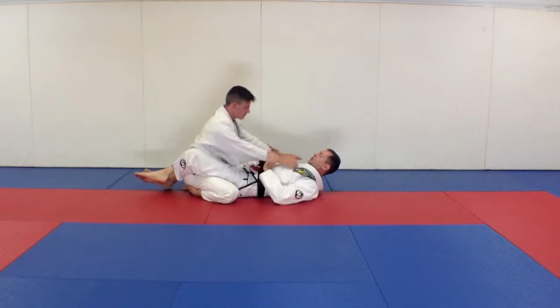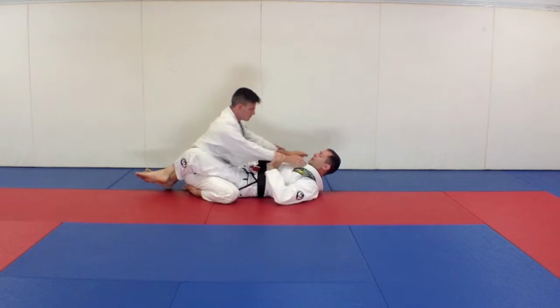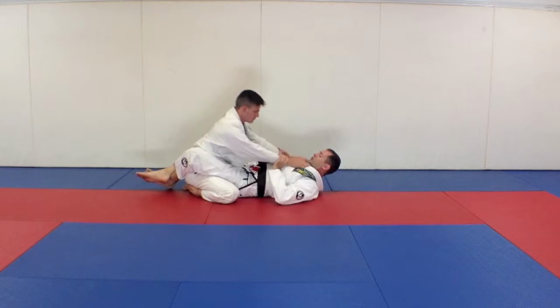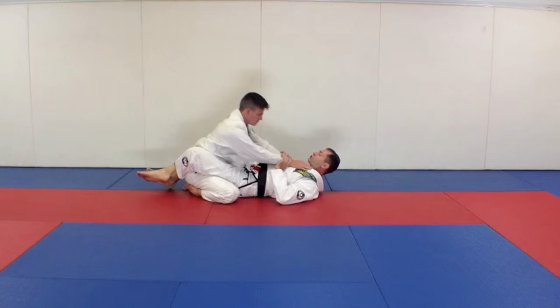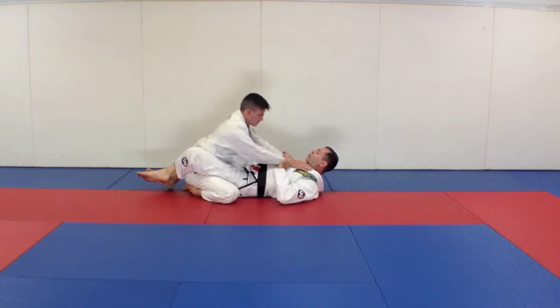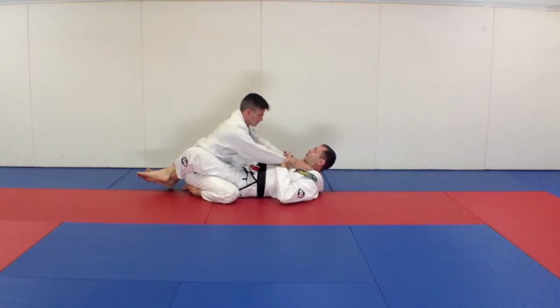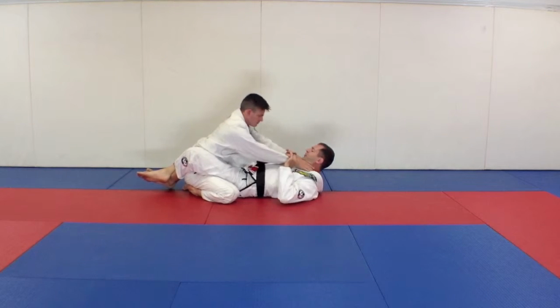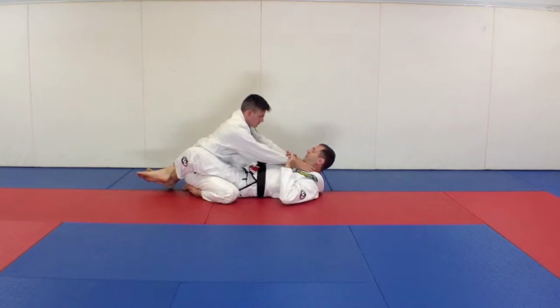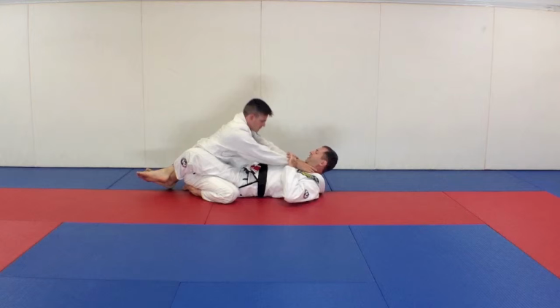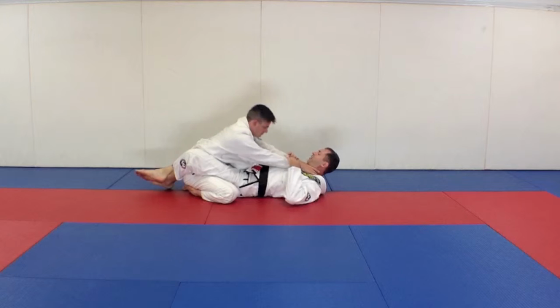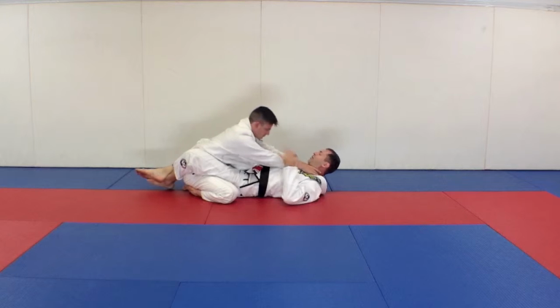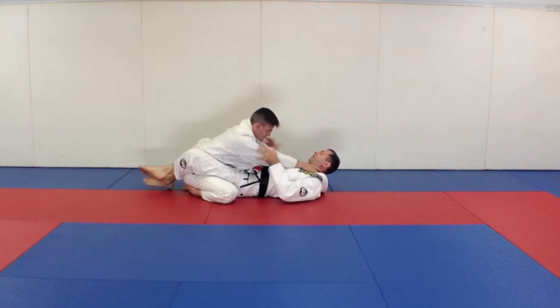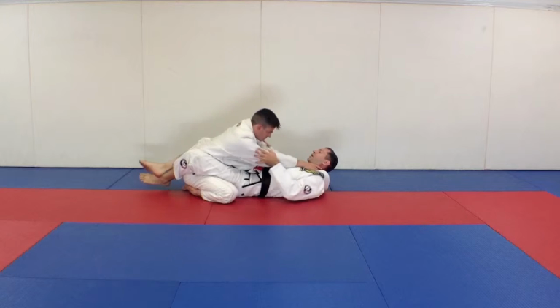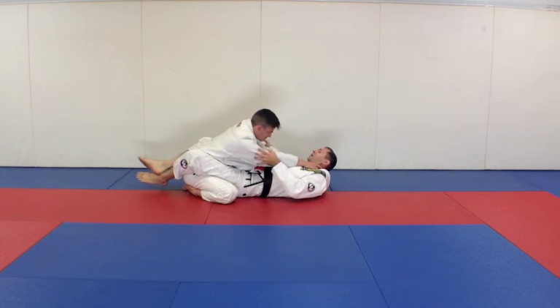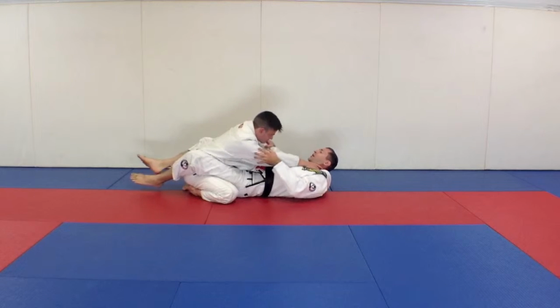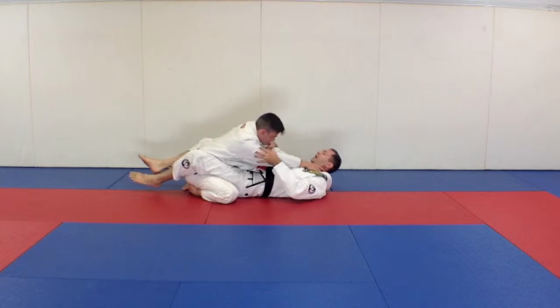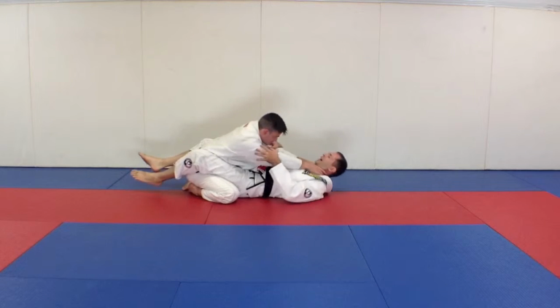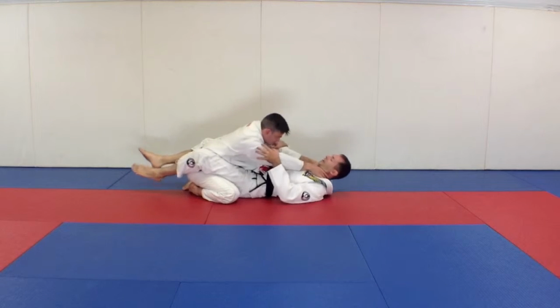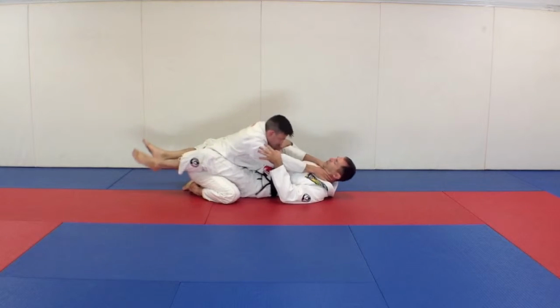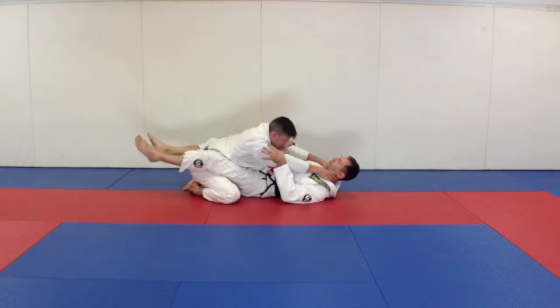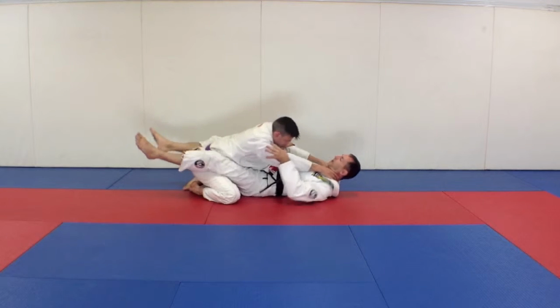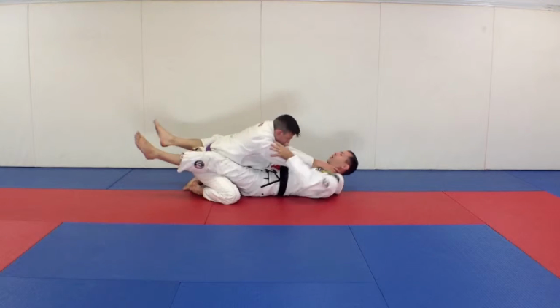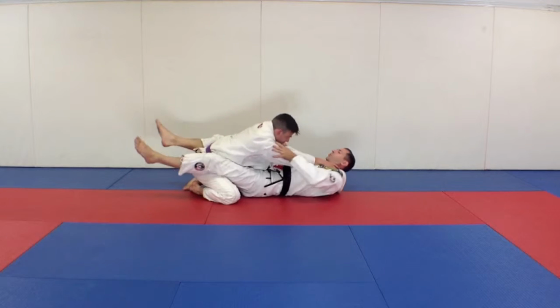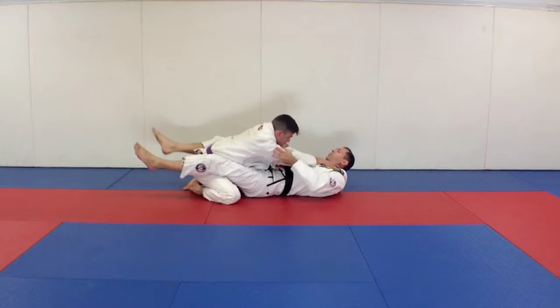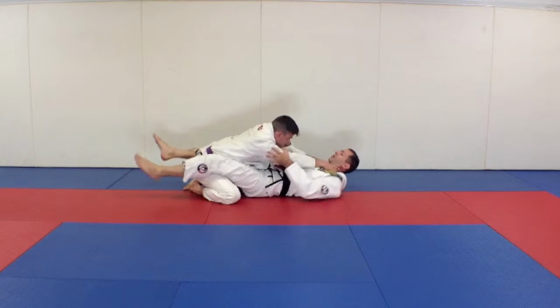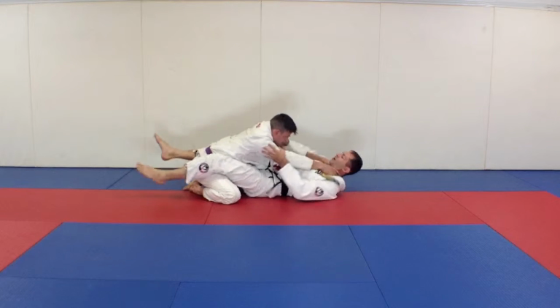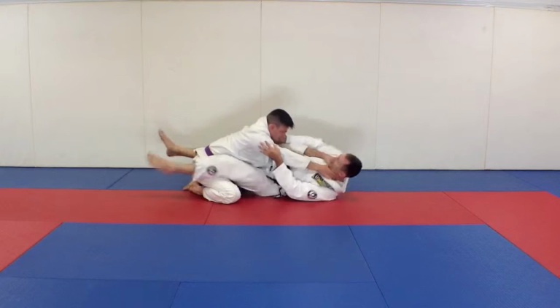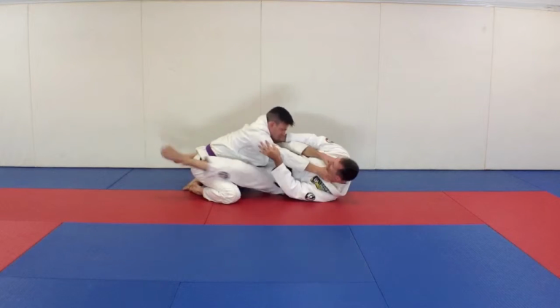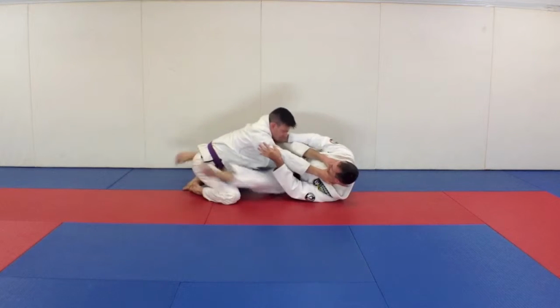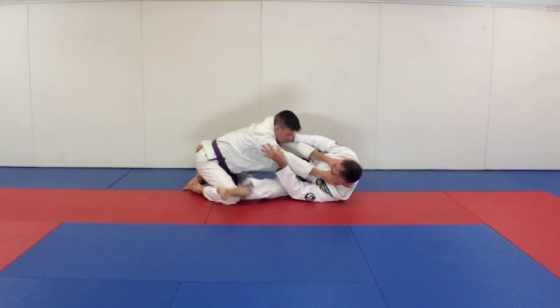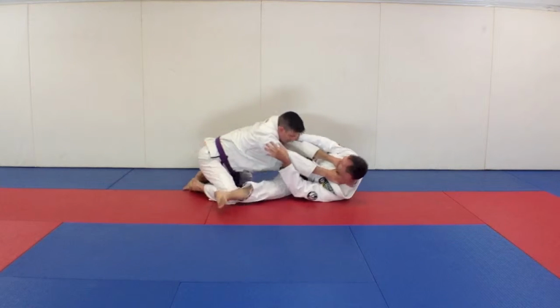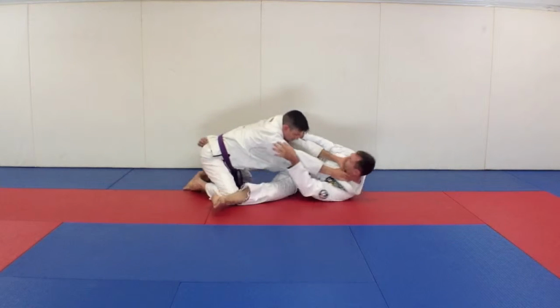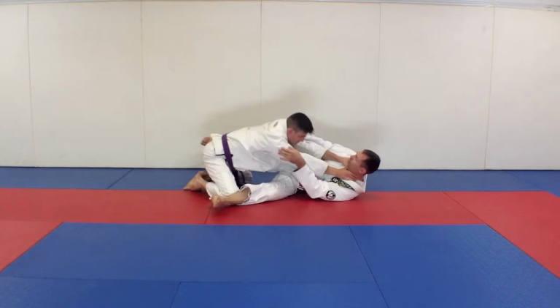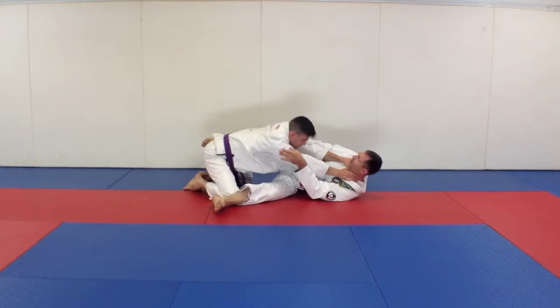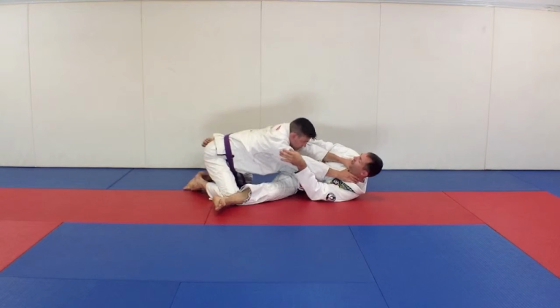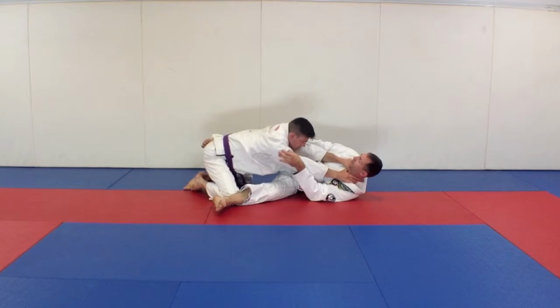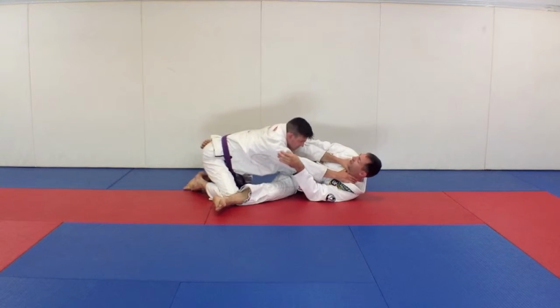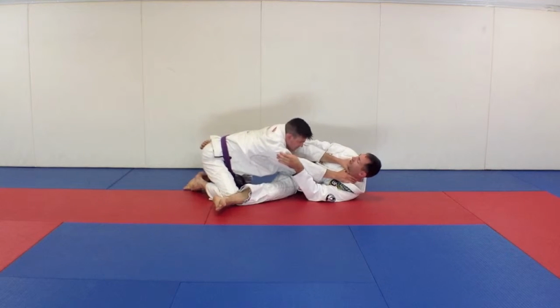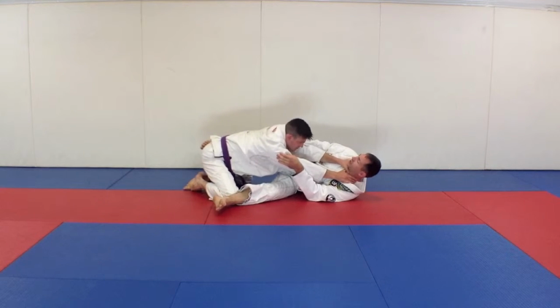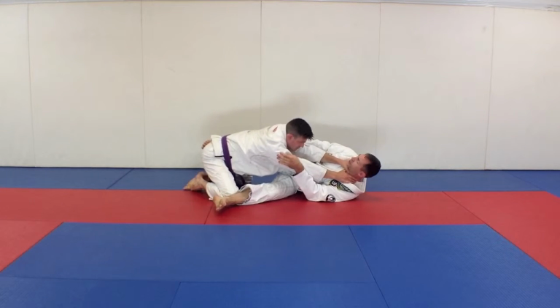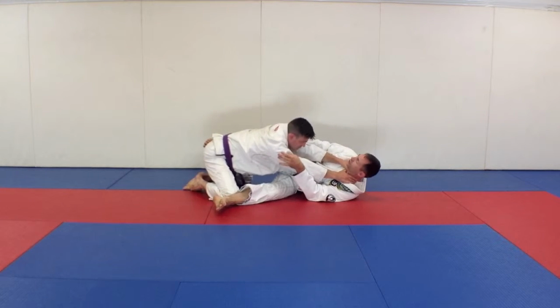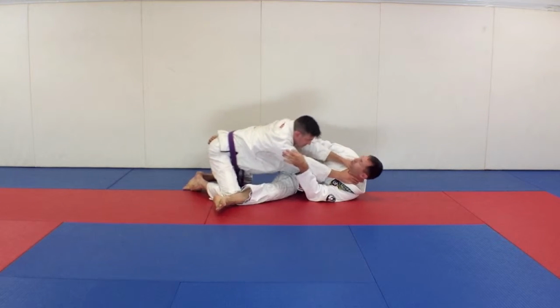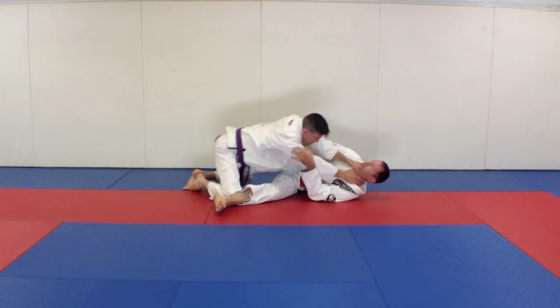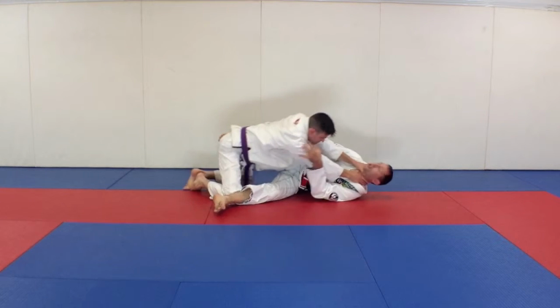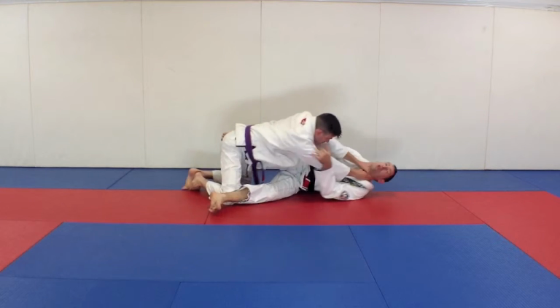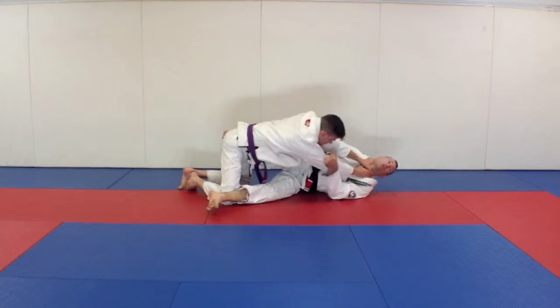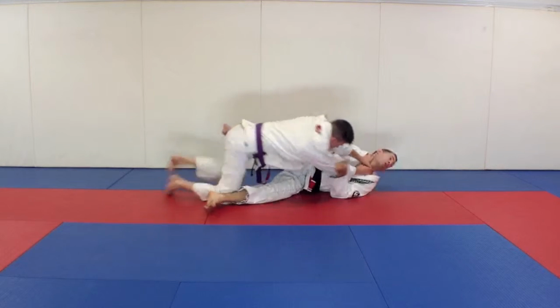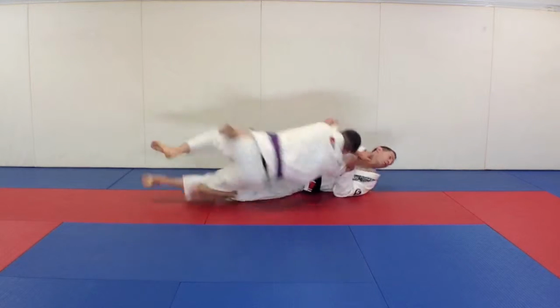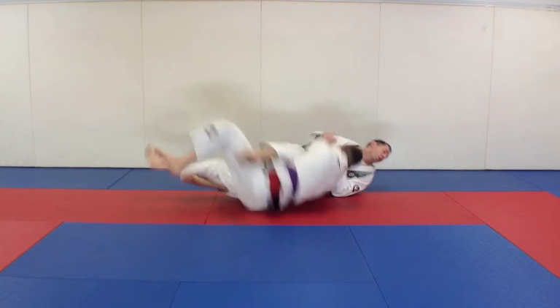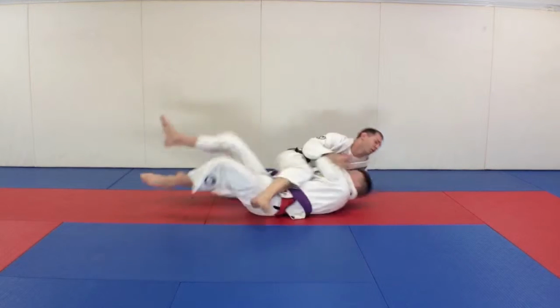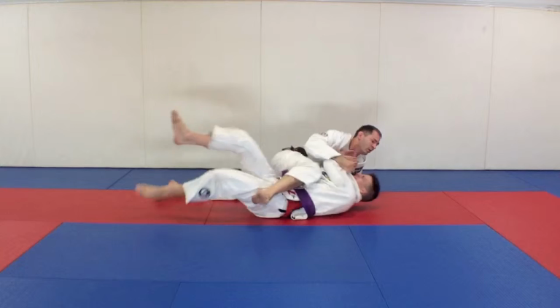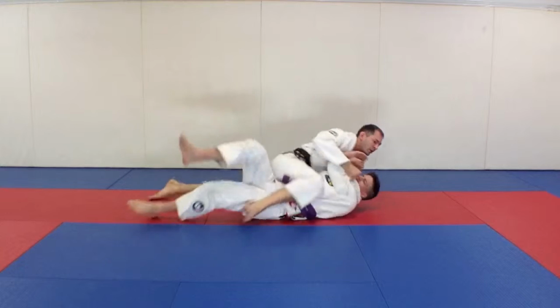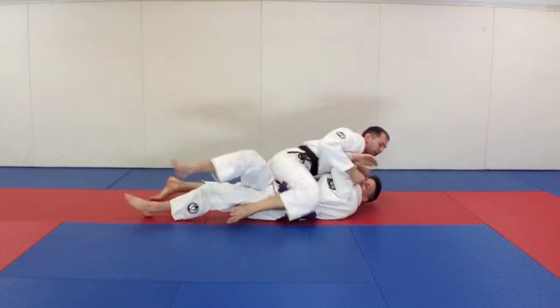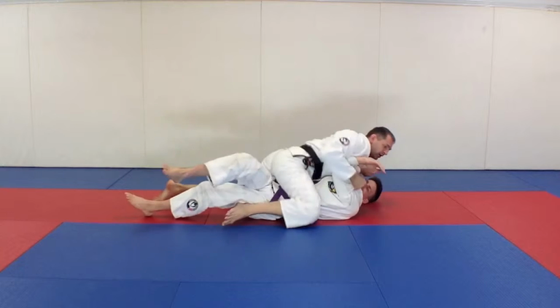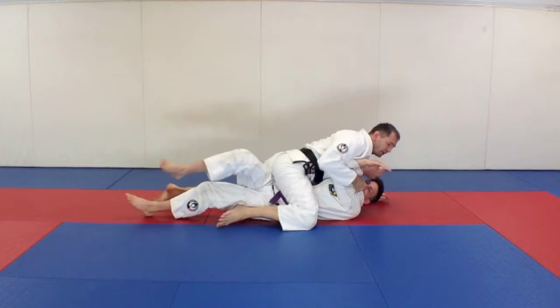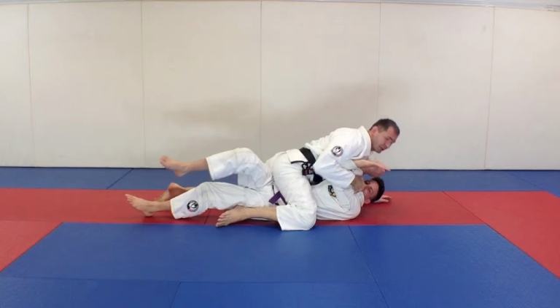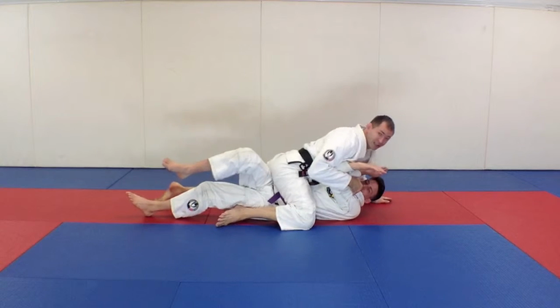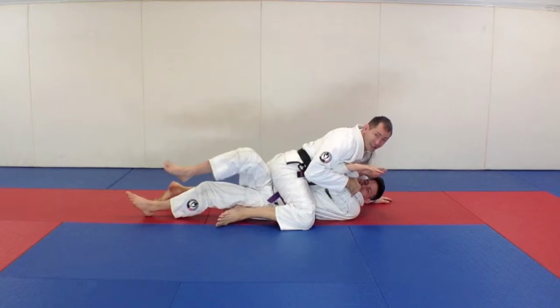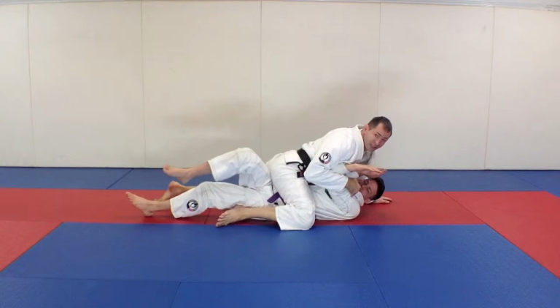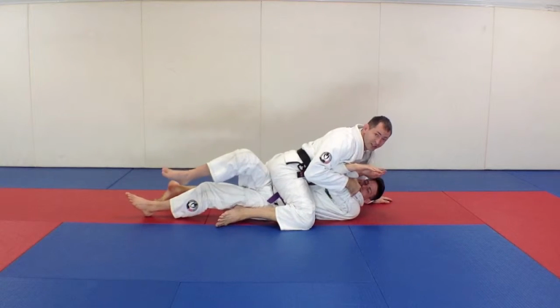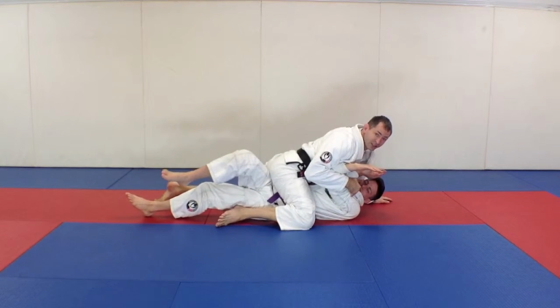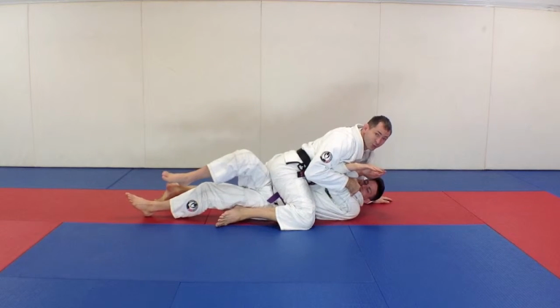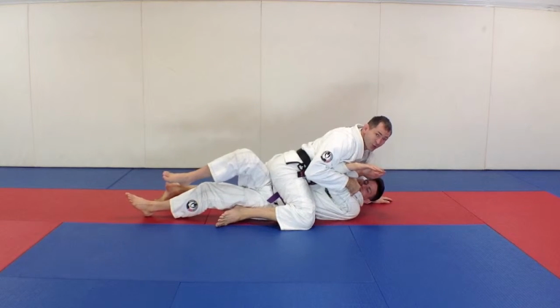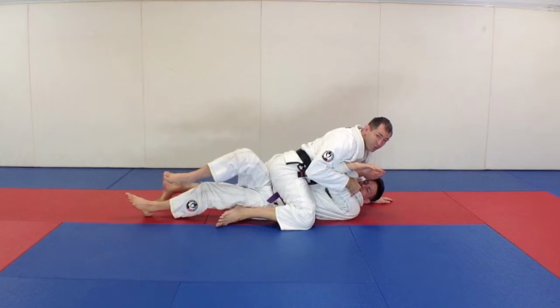If John is choking me, I can open my guard and push away. And if he continues to try and choke, it's easy to sweep.